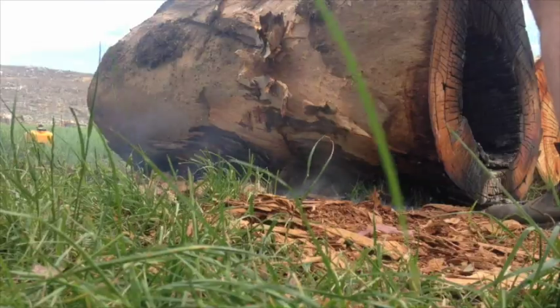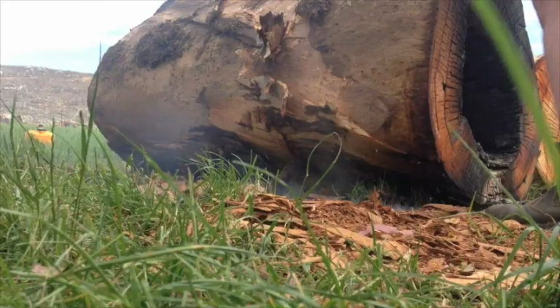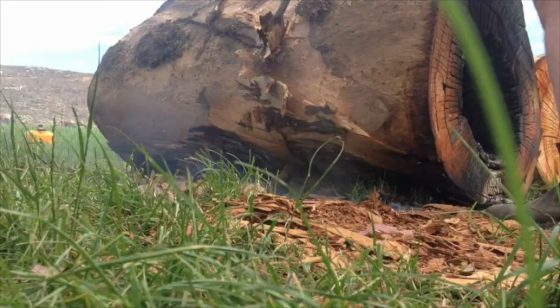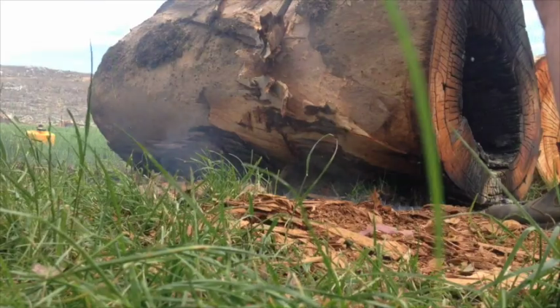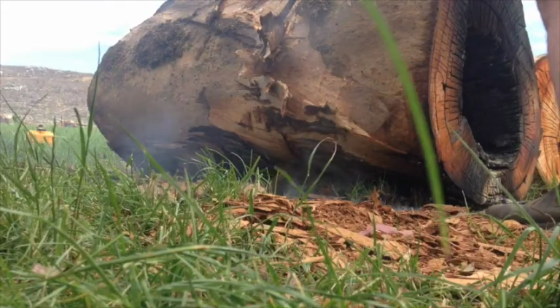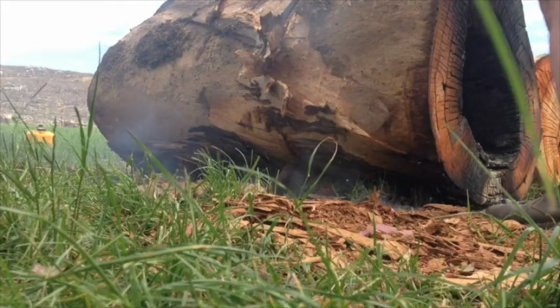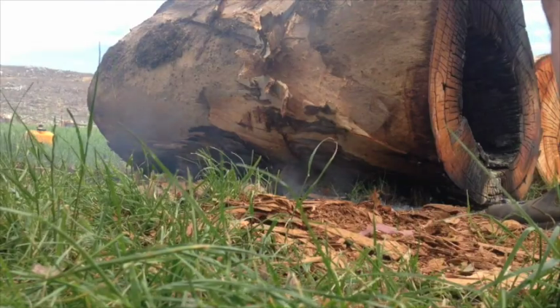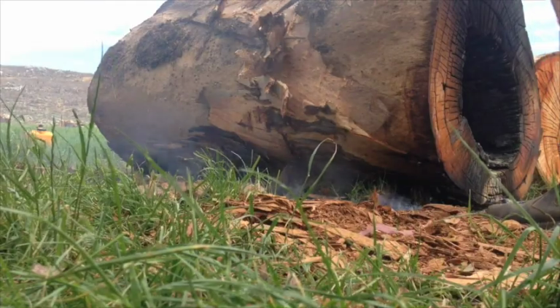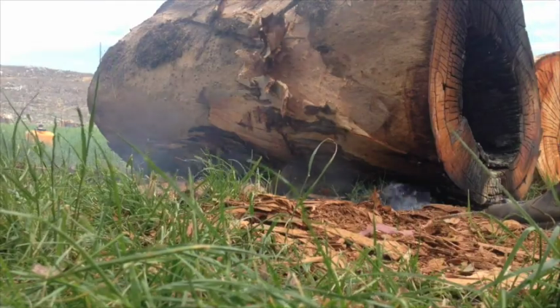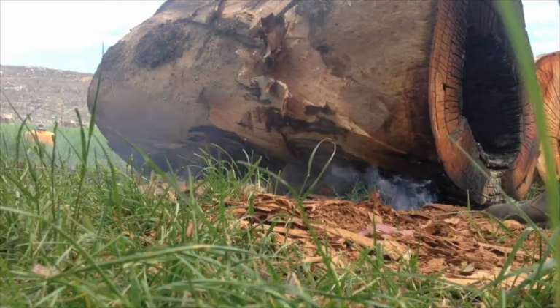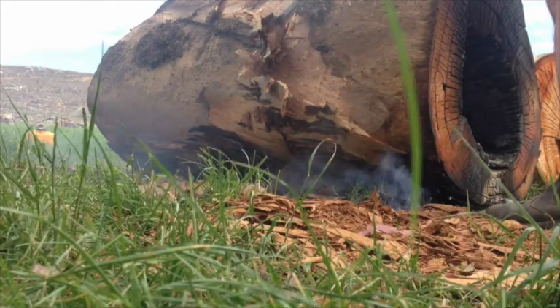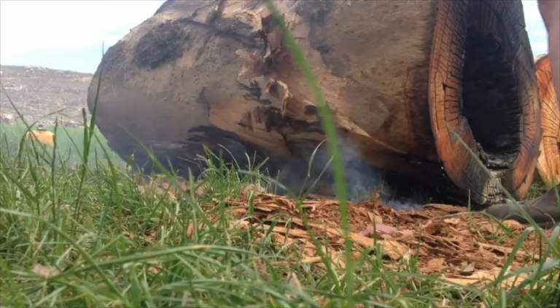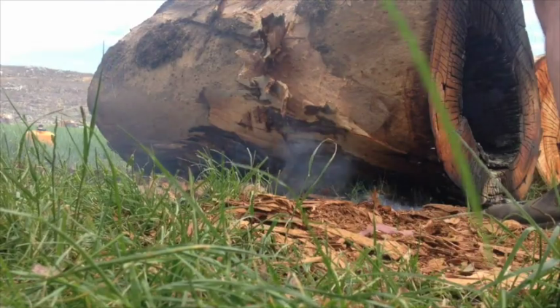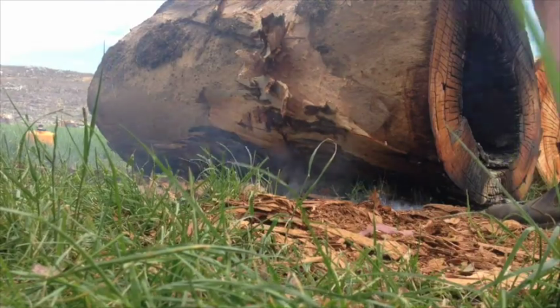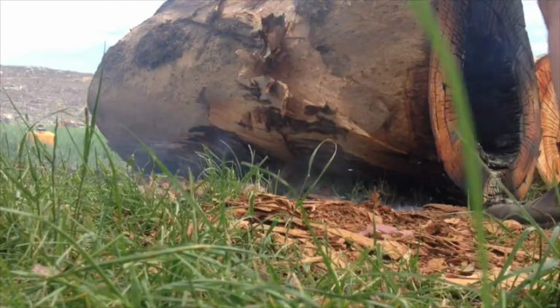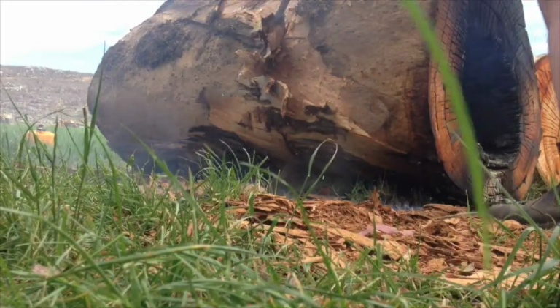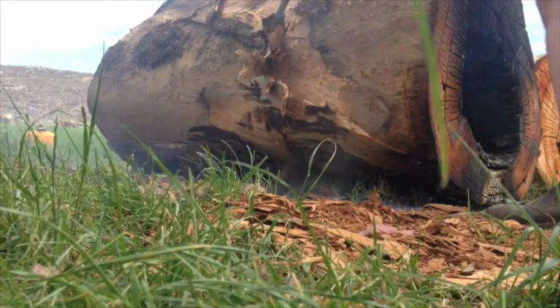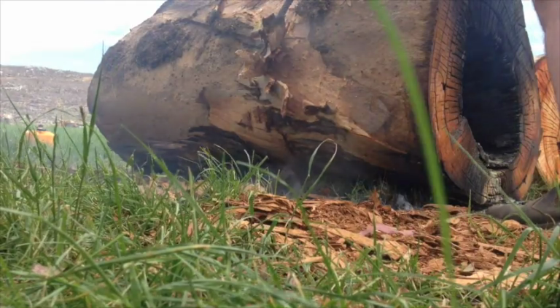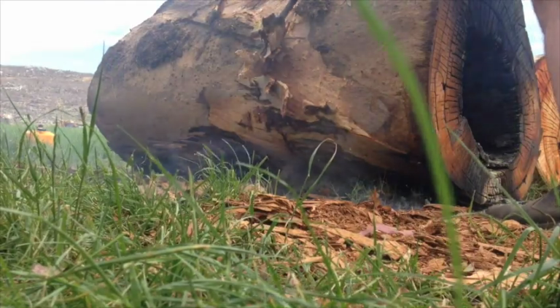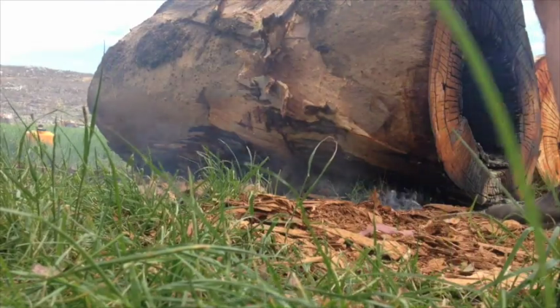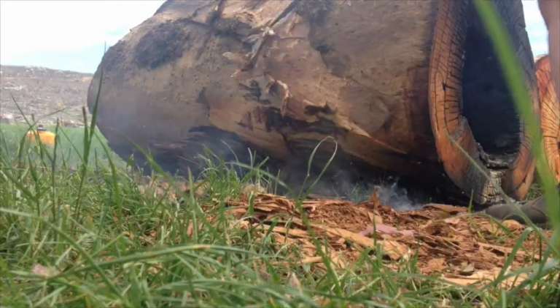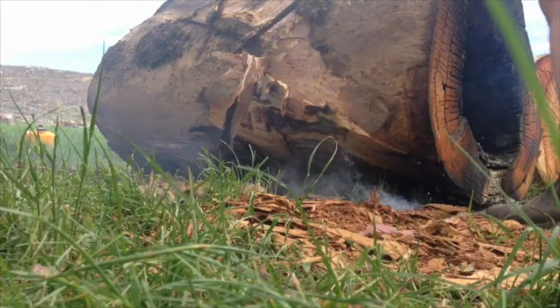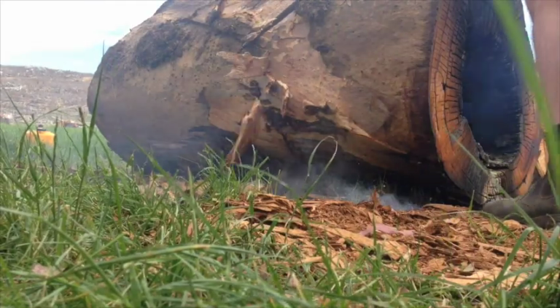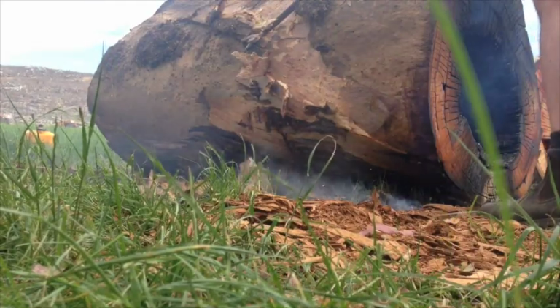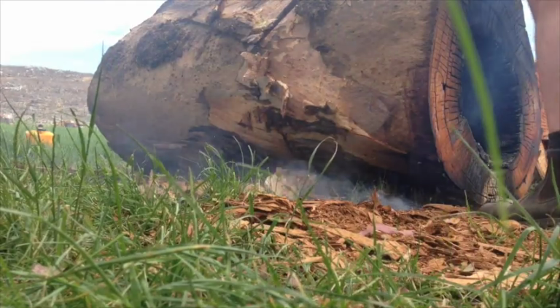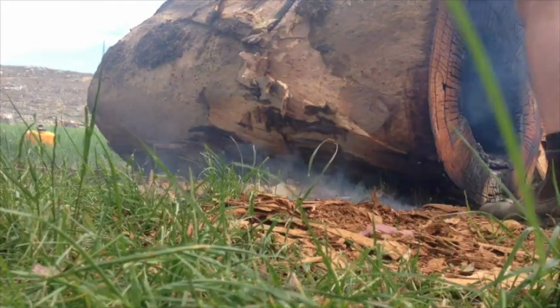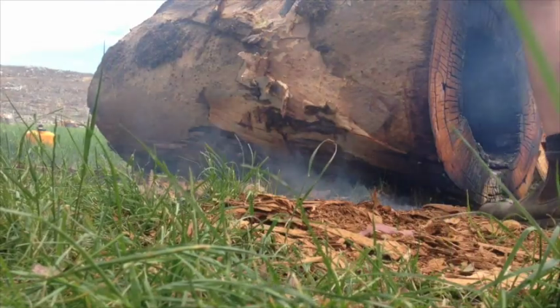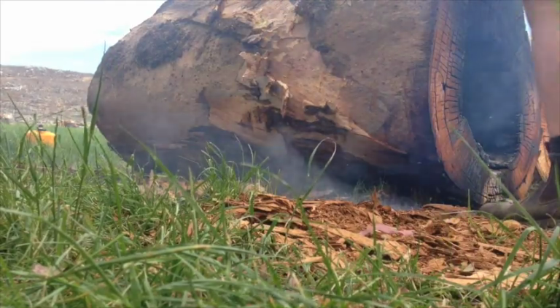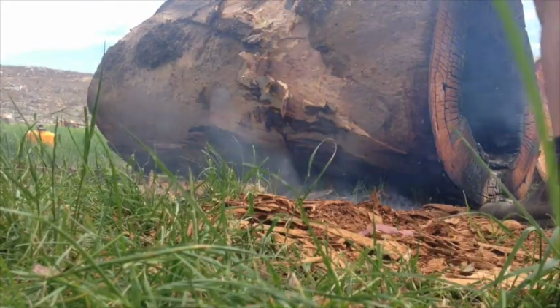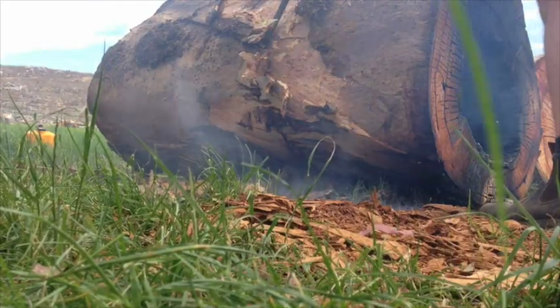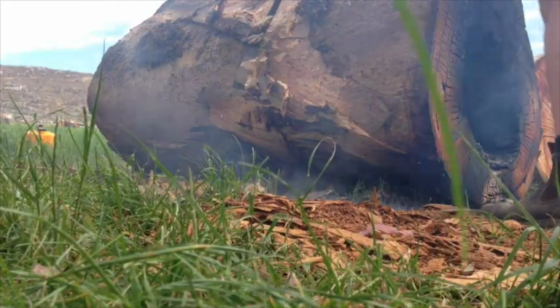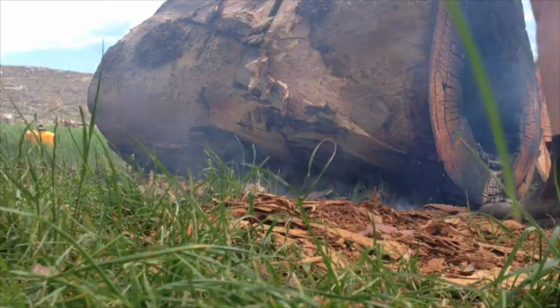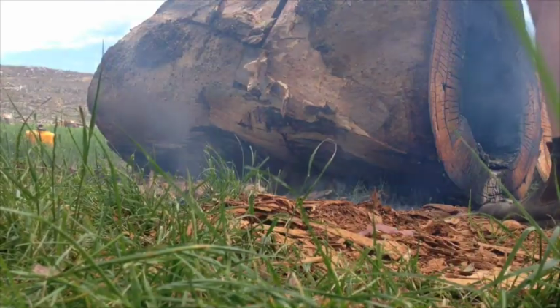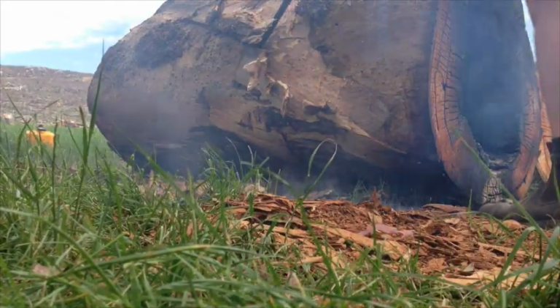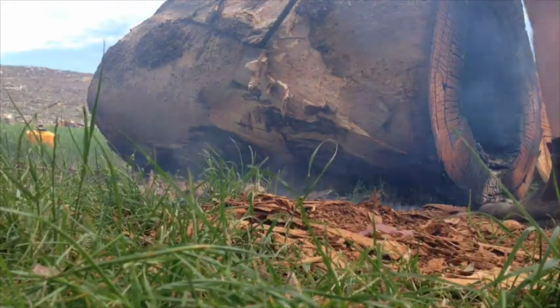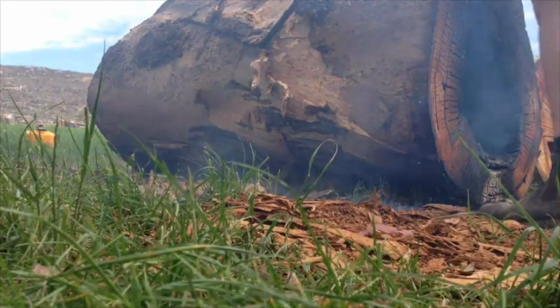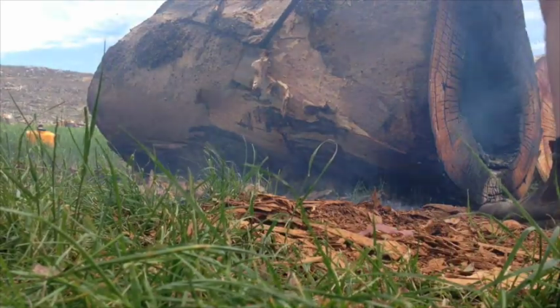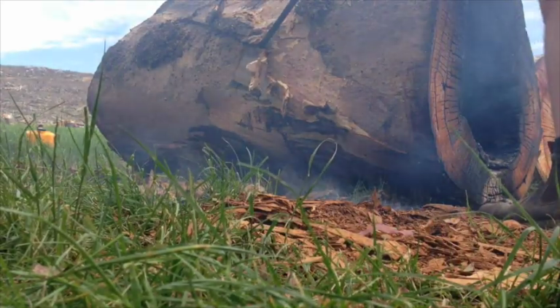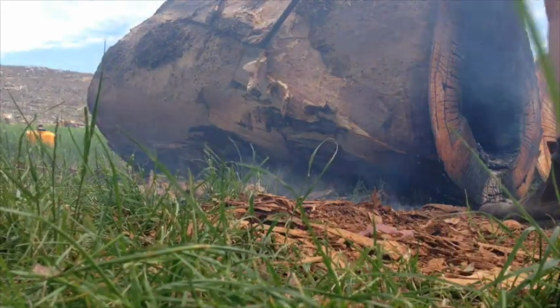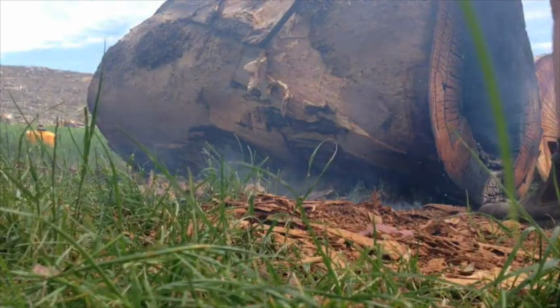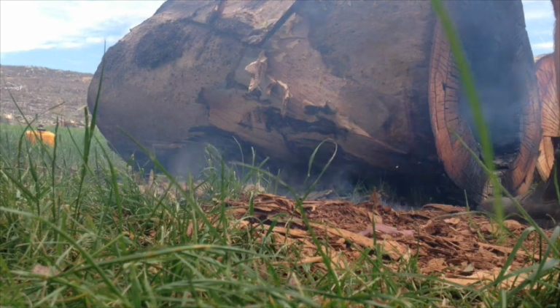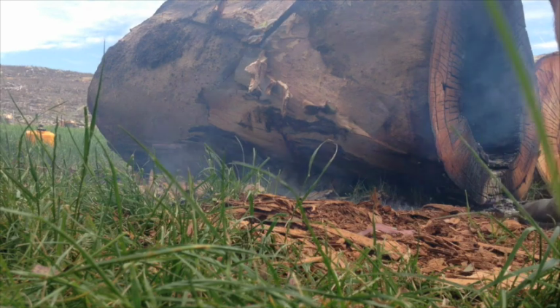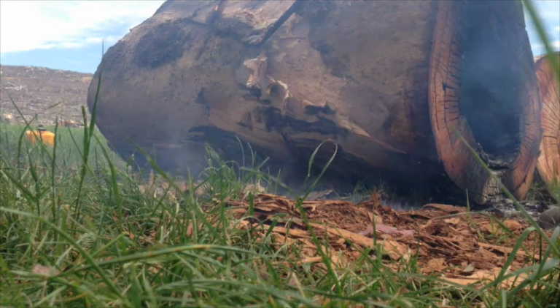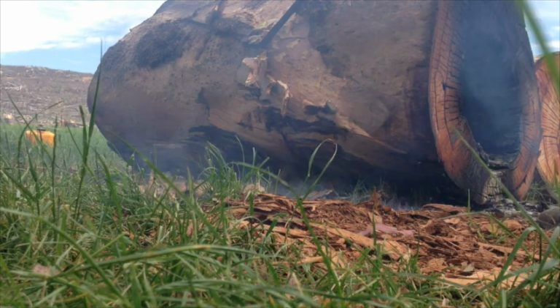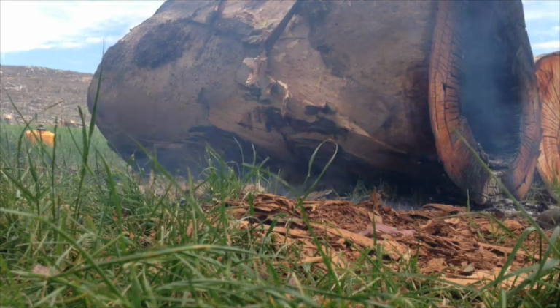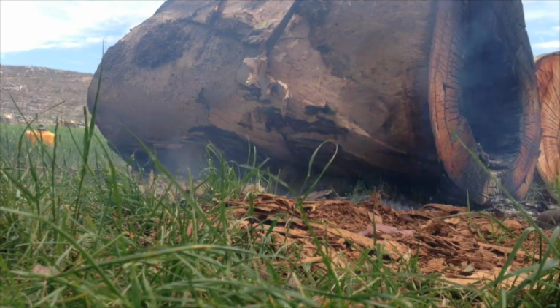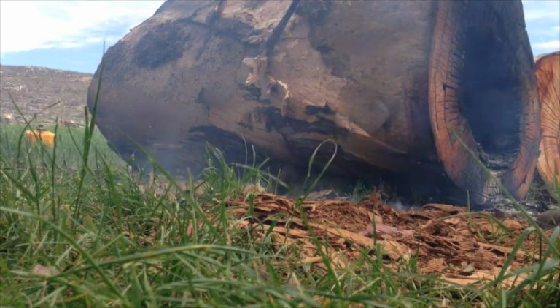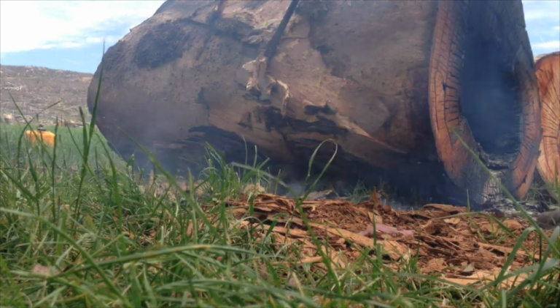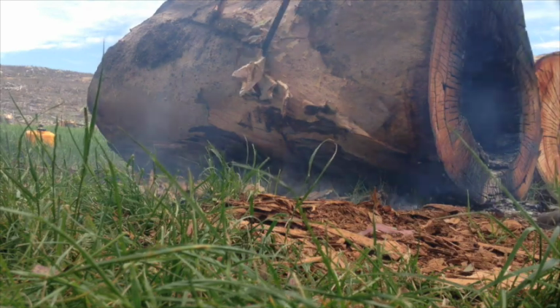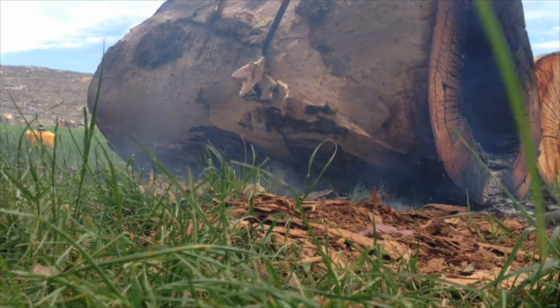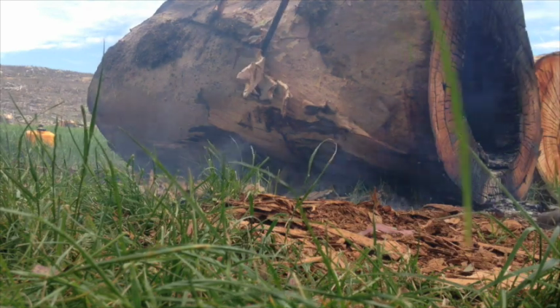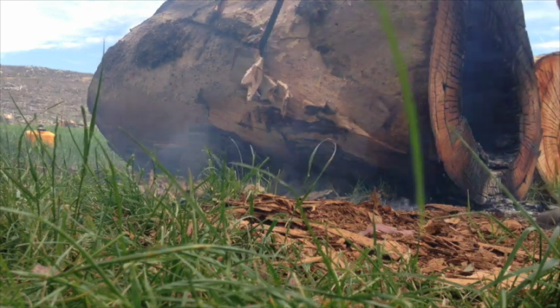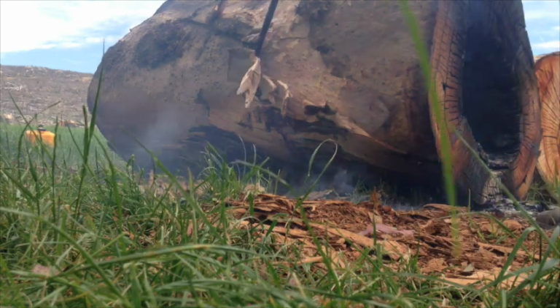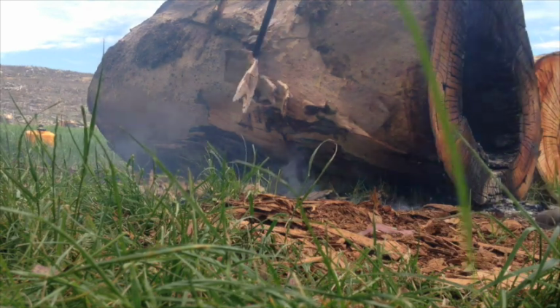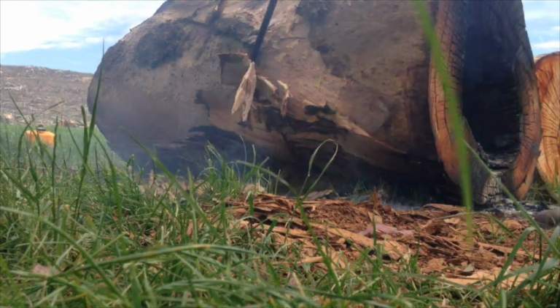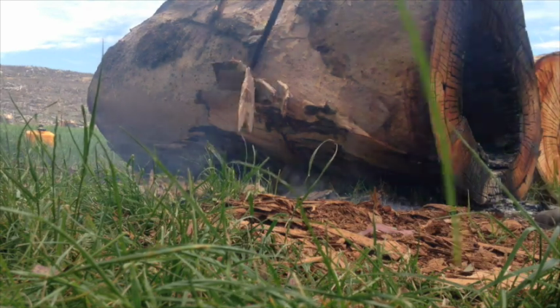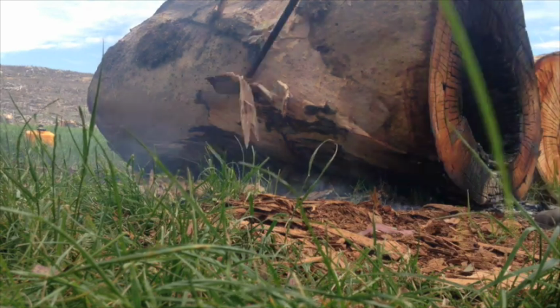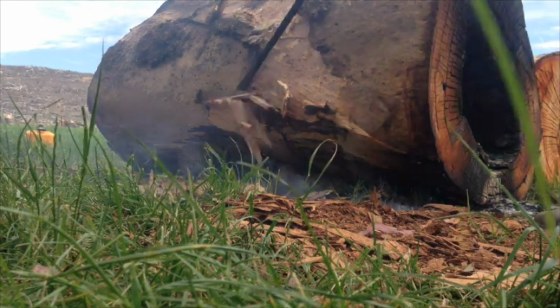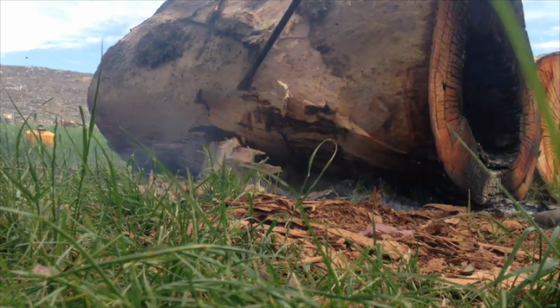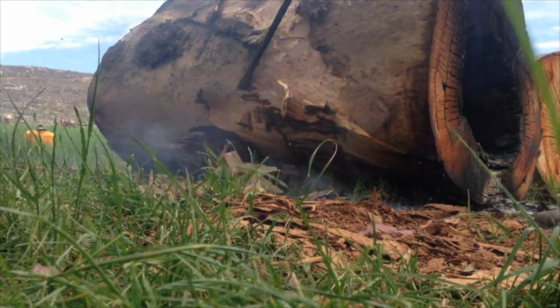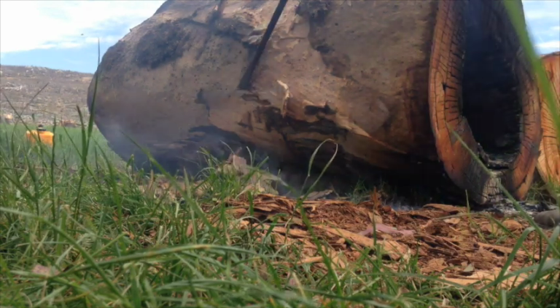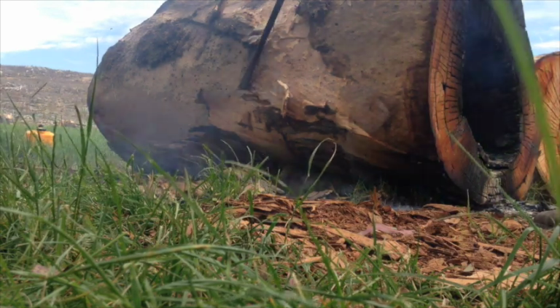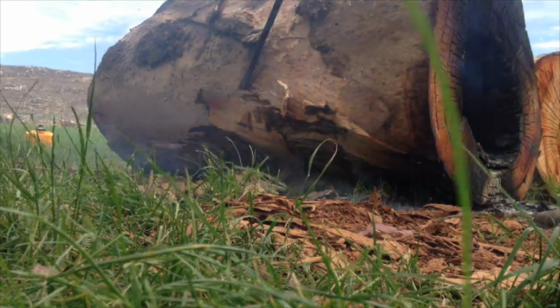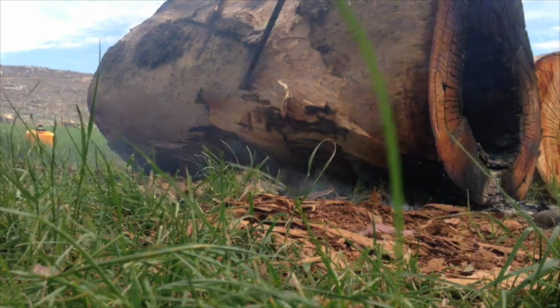If your log's still got bark on it you'll have to try and get it off. Some logs peel better than others — this one here happened to be fairly difficult.